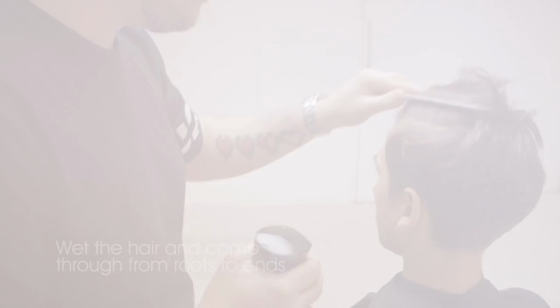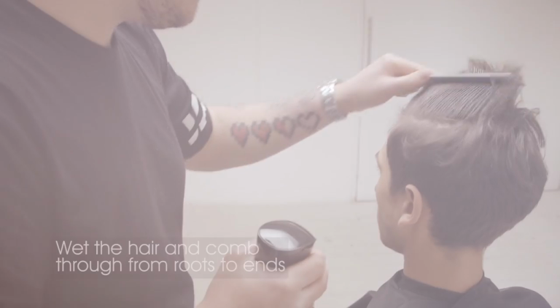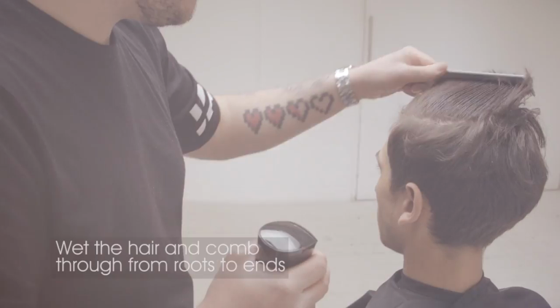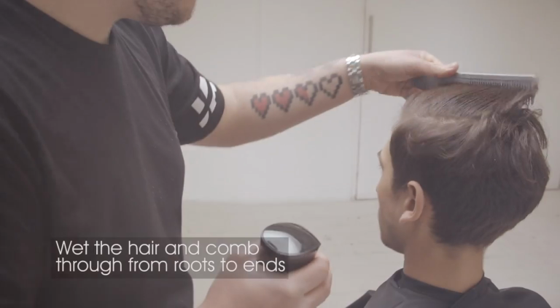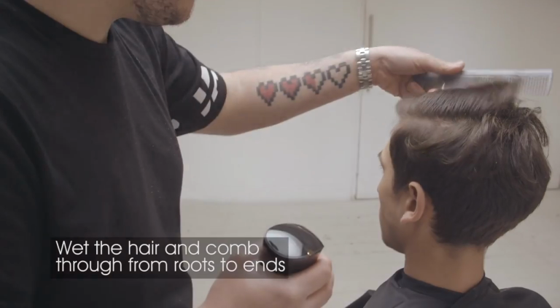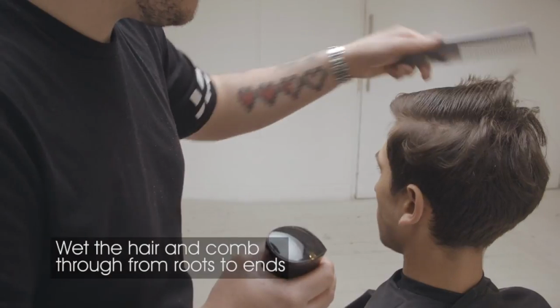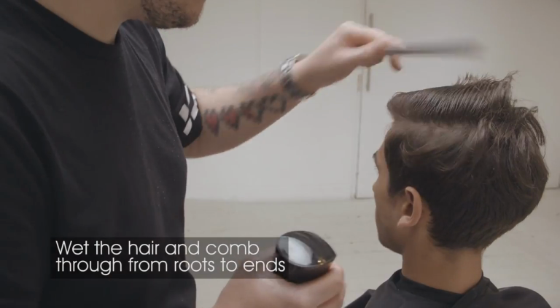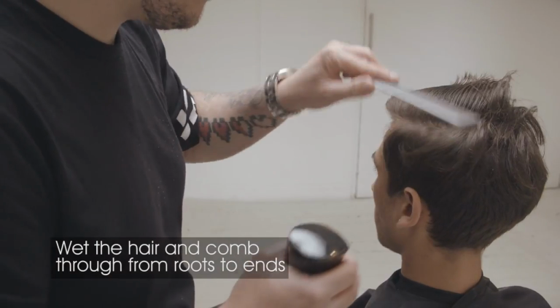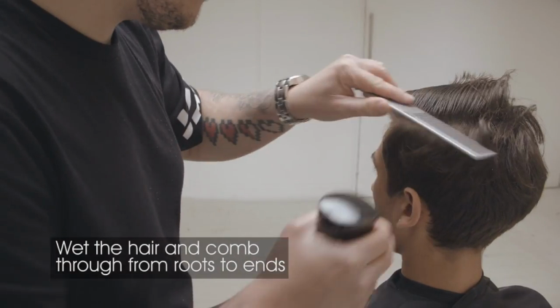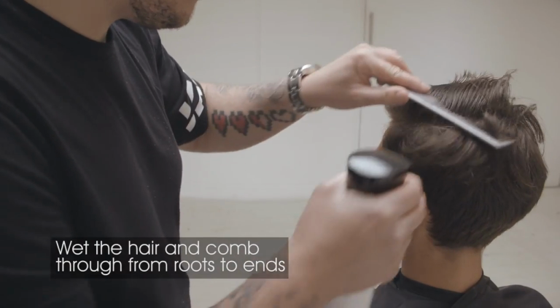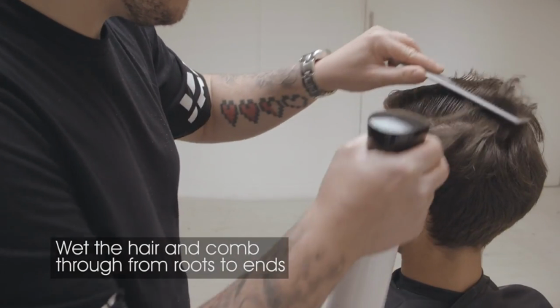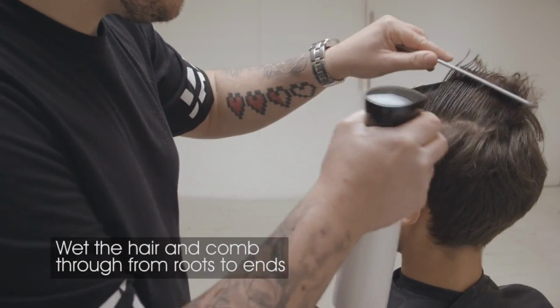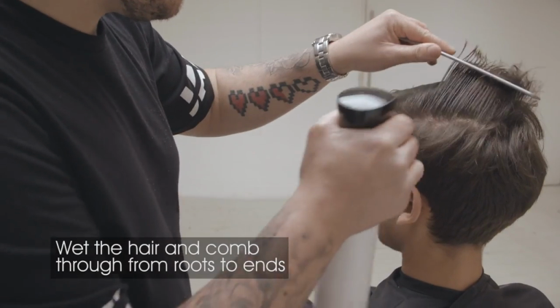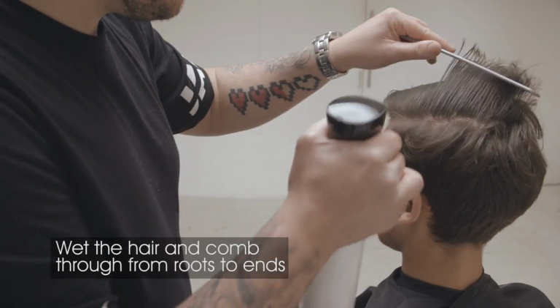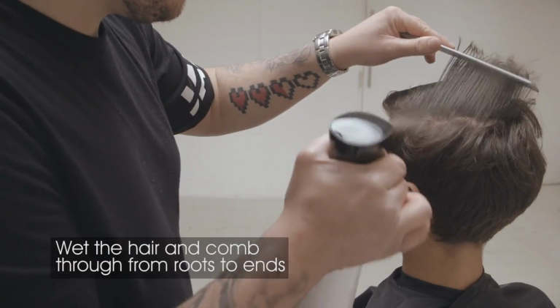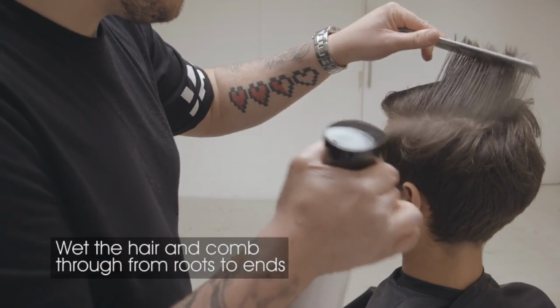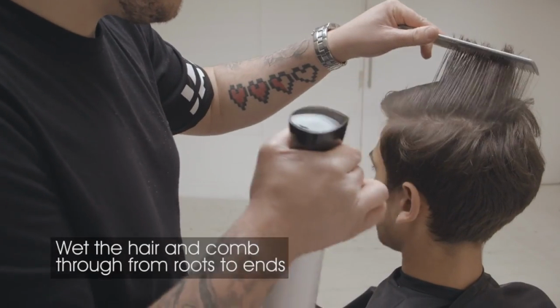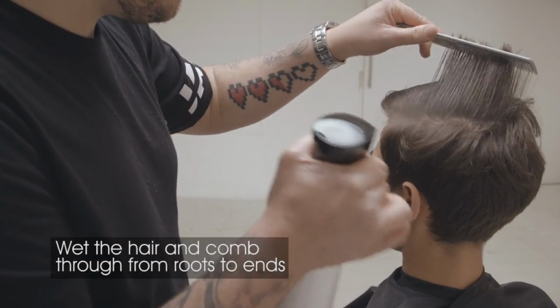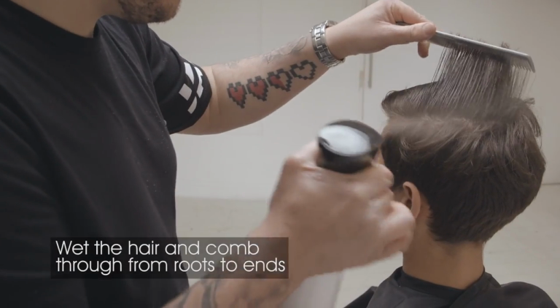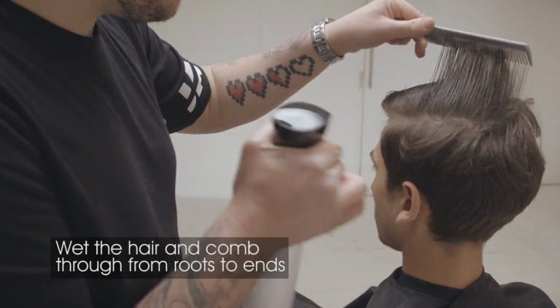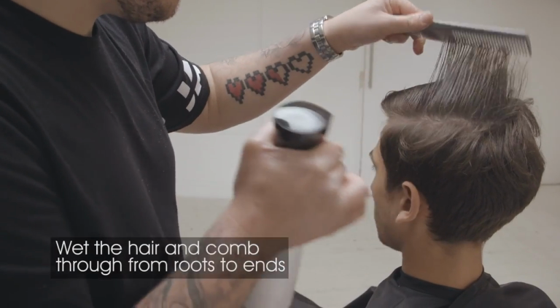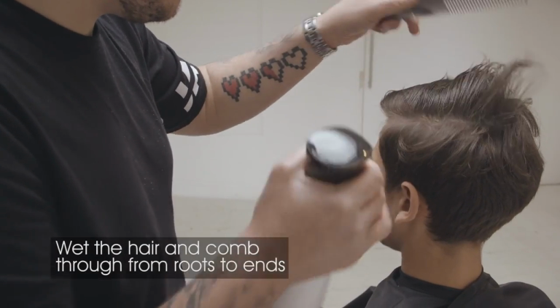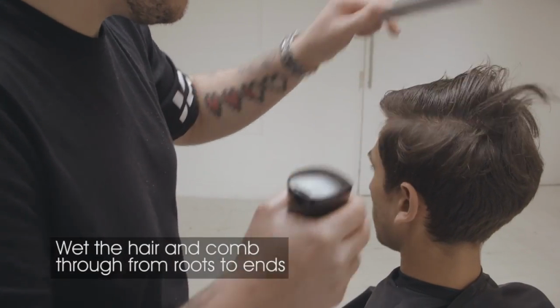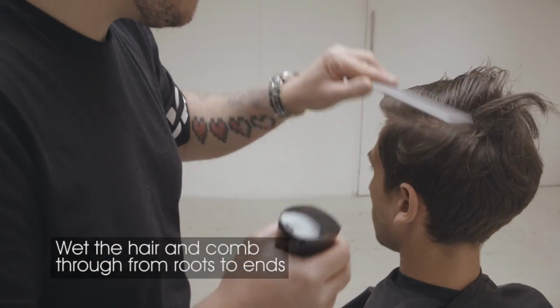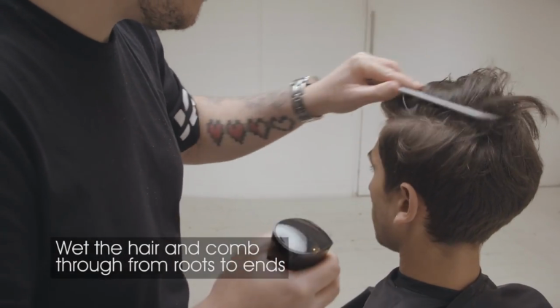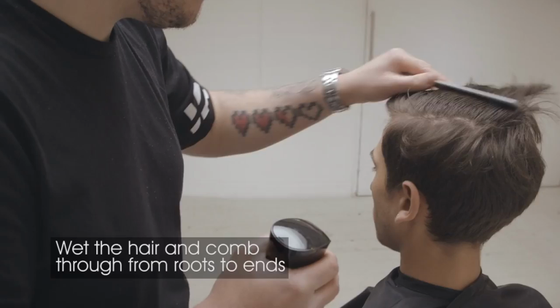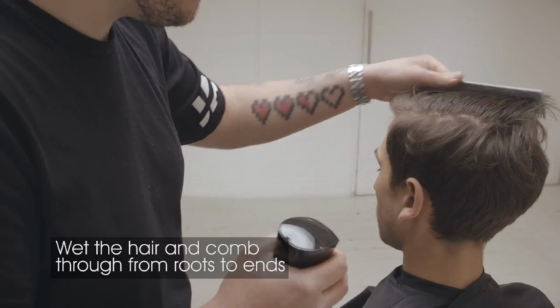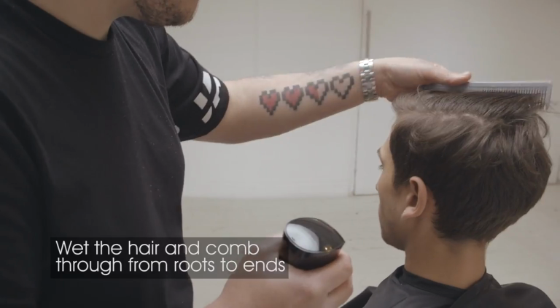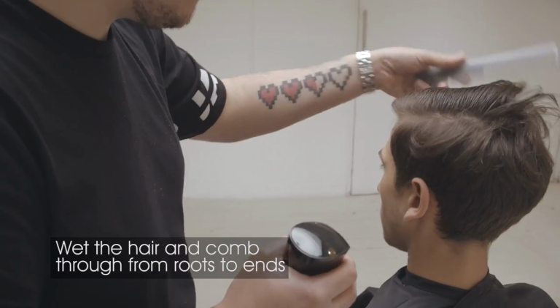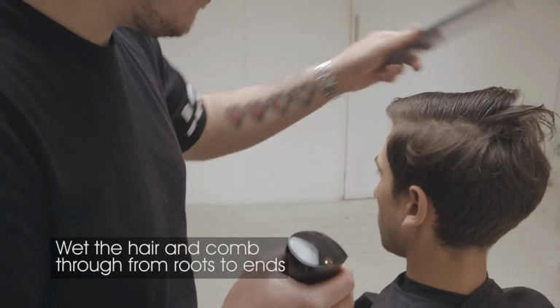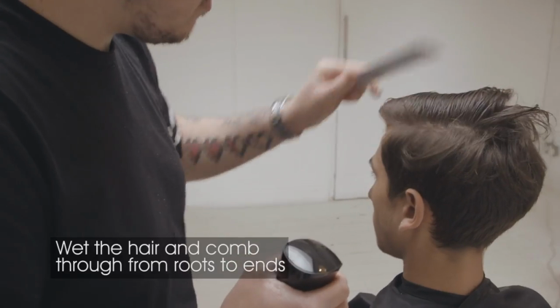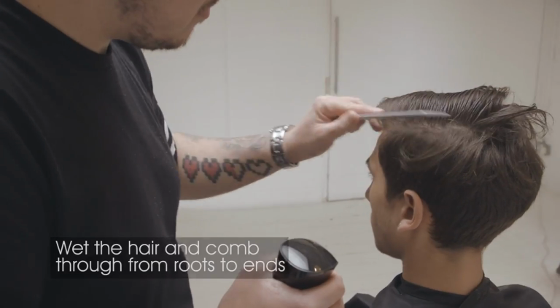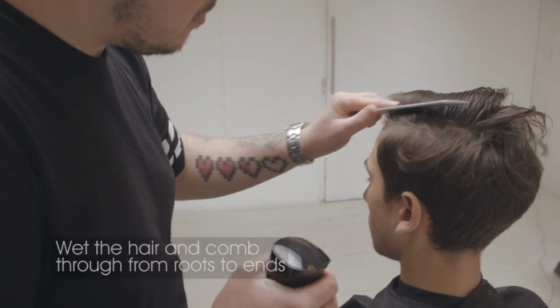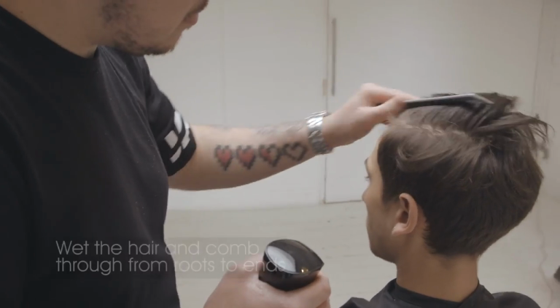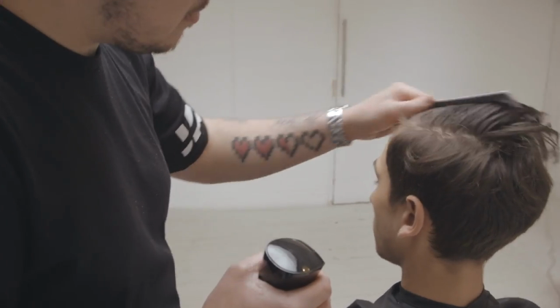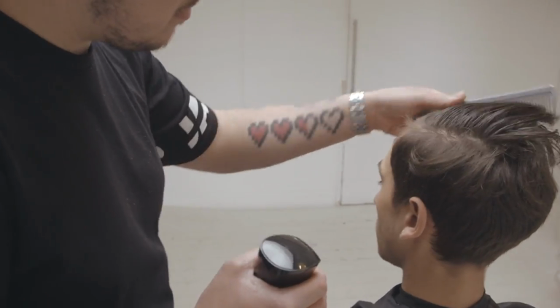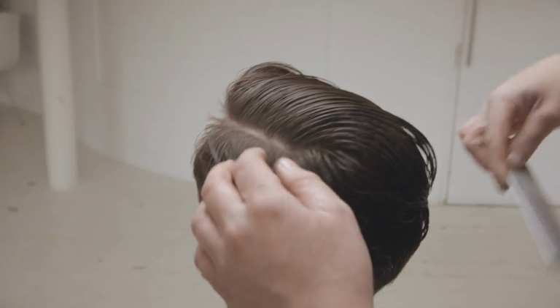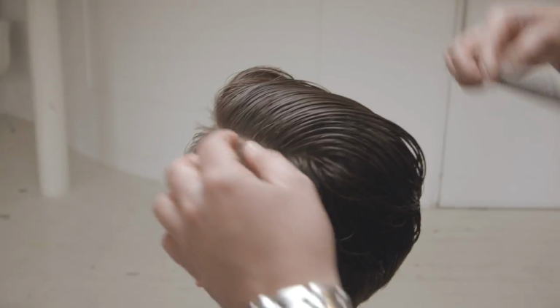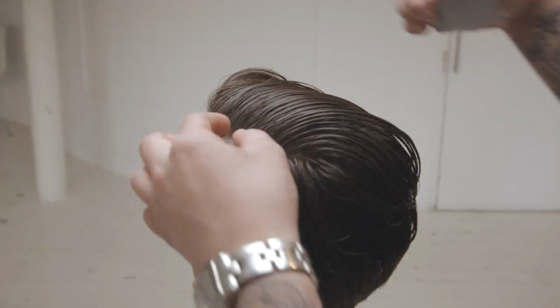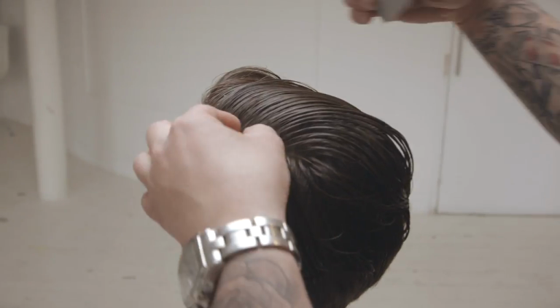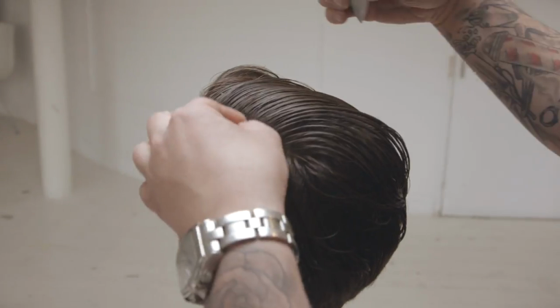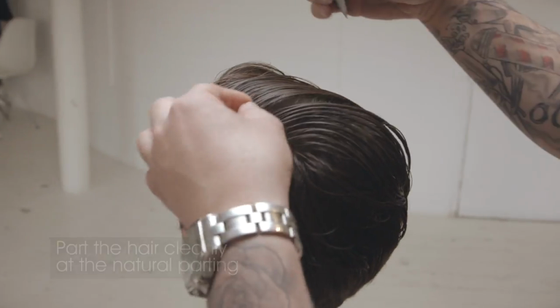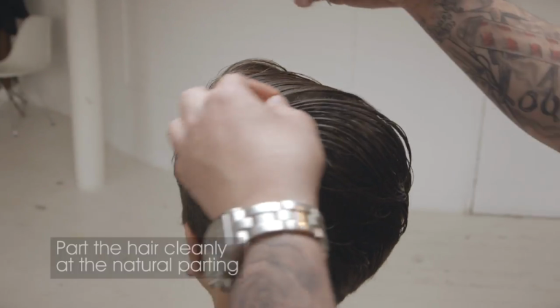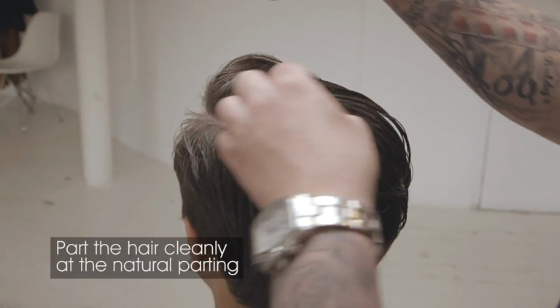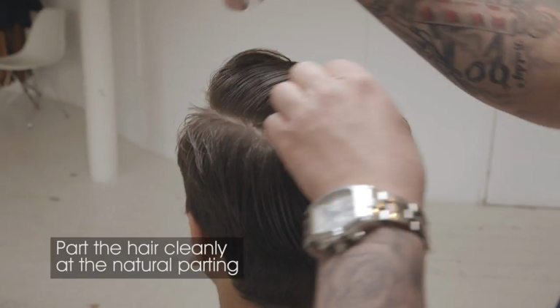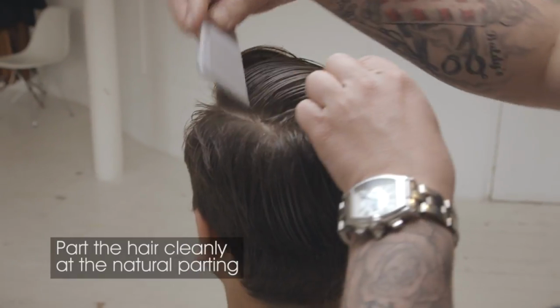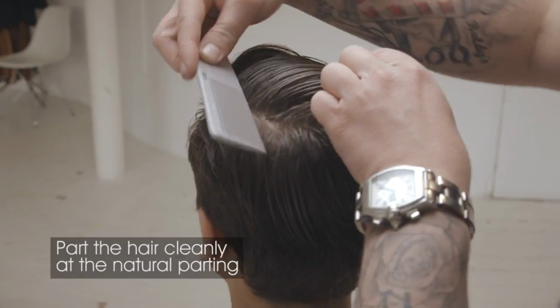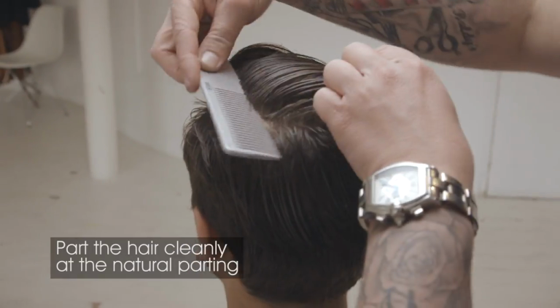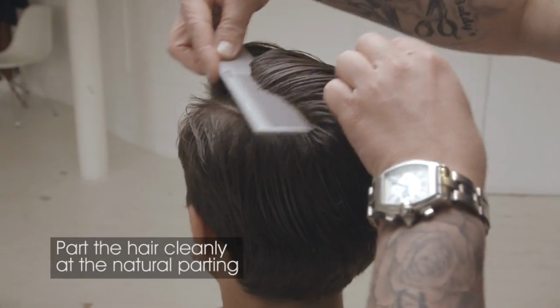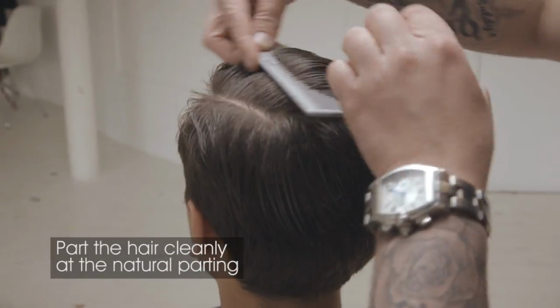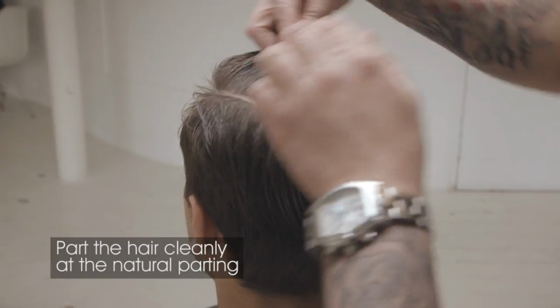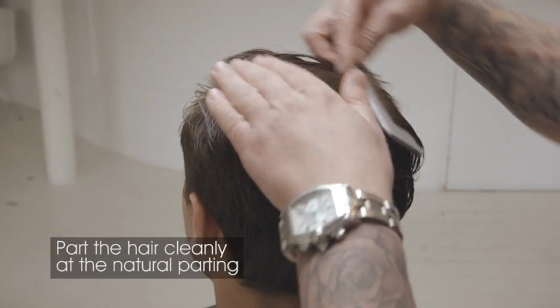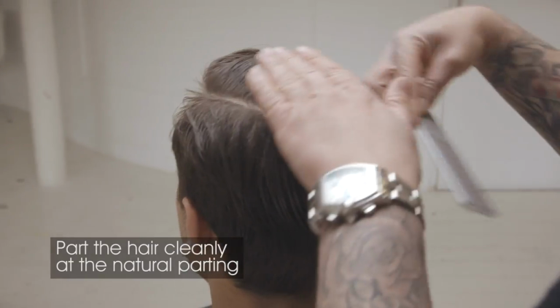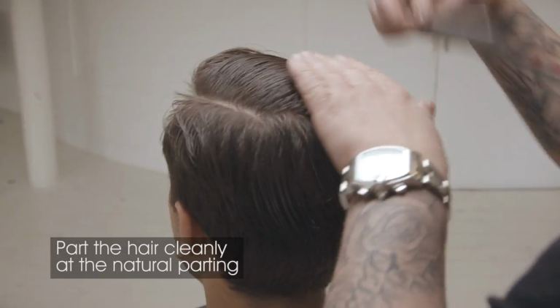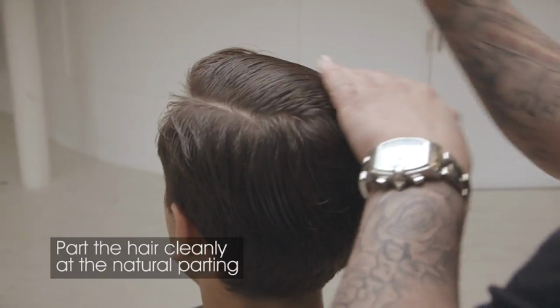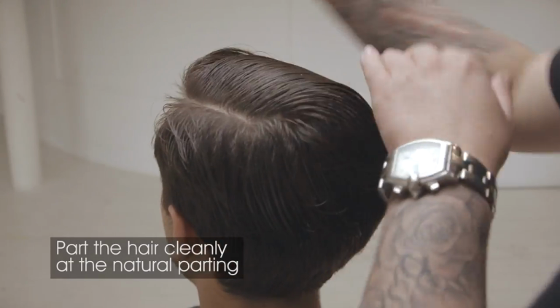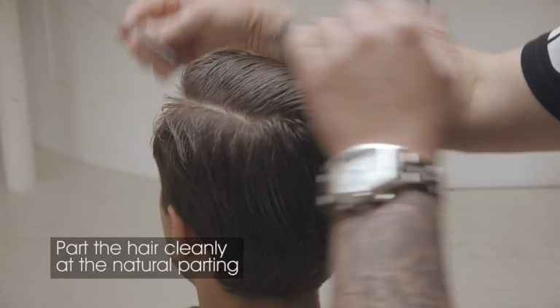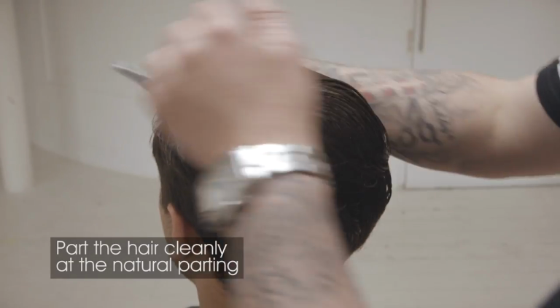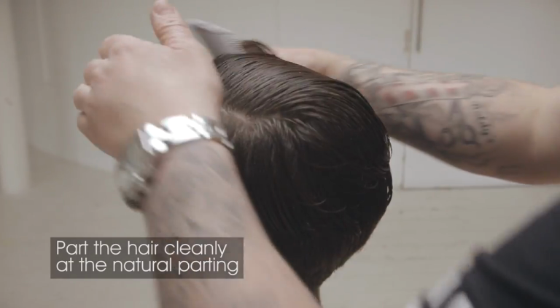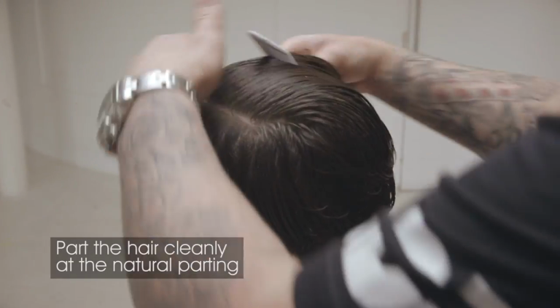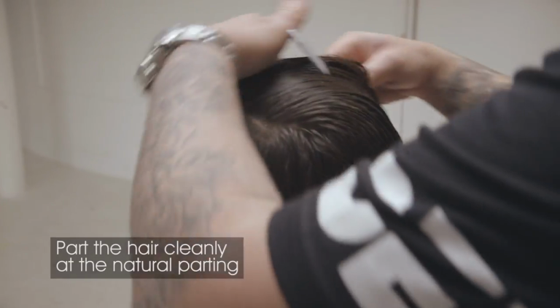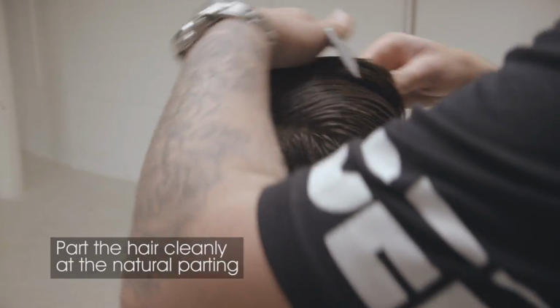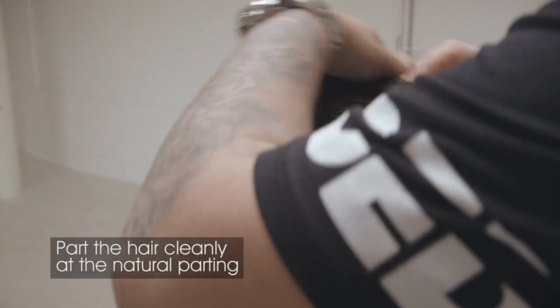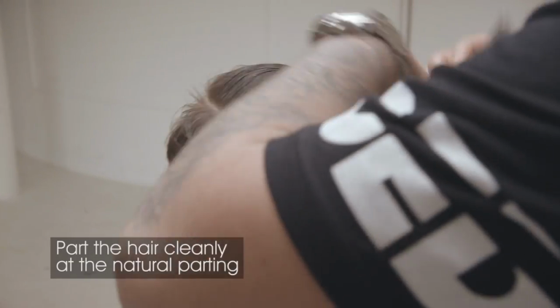Begin by thoroughly wetting the hair and combing through from roots to ends. Part the hair cleanly at the natural parting.